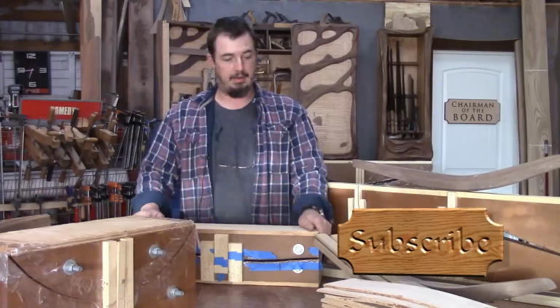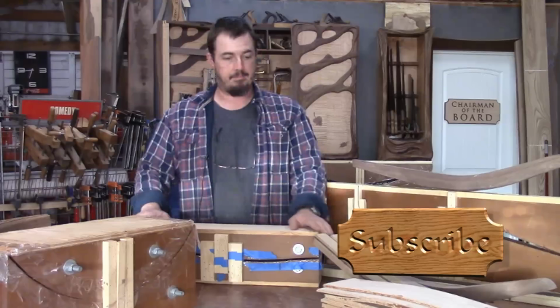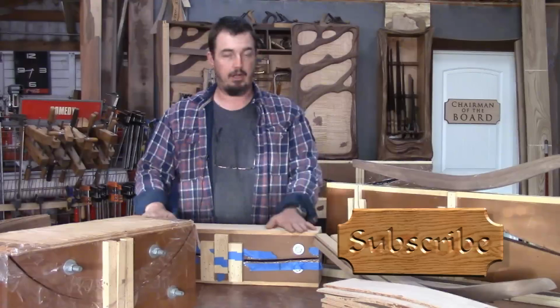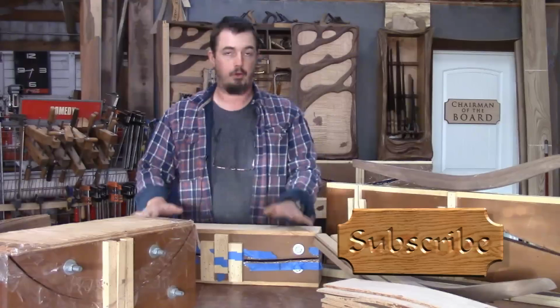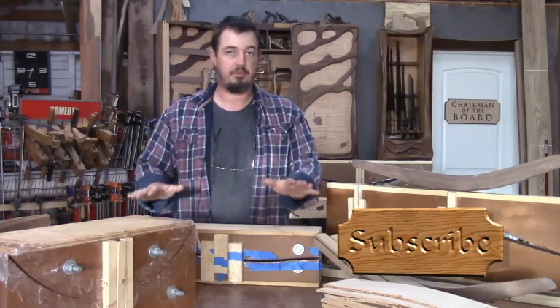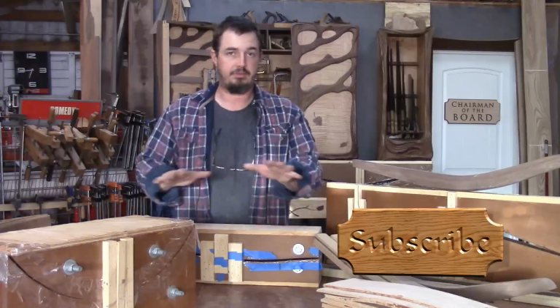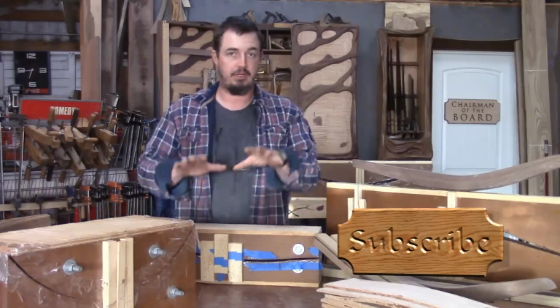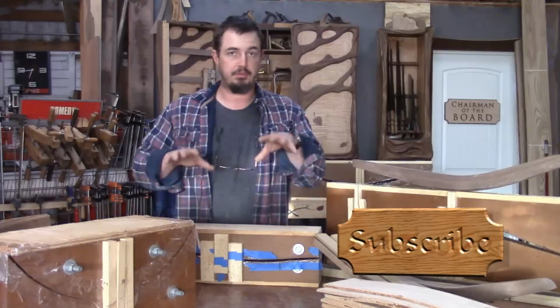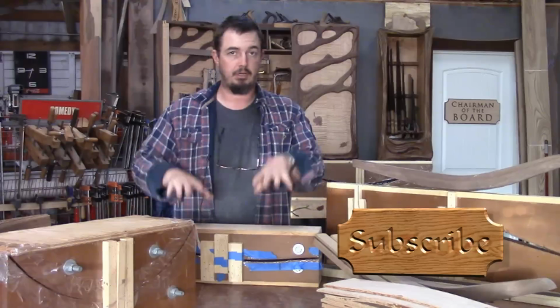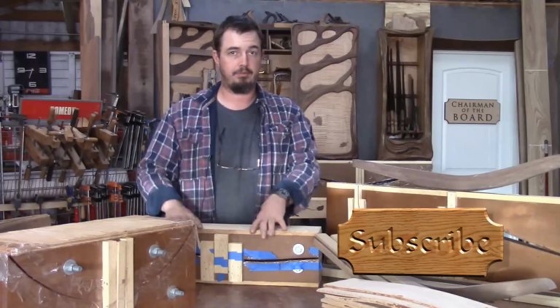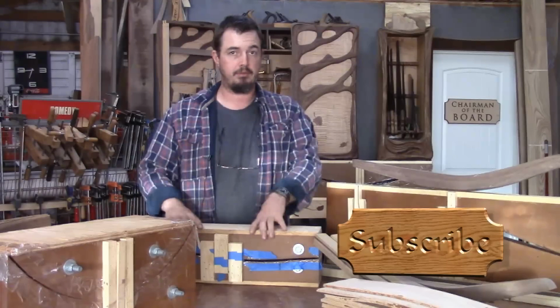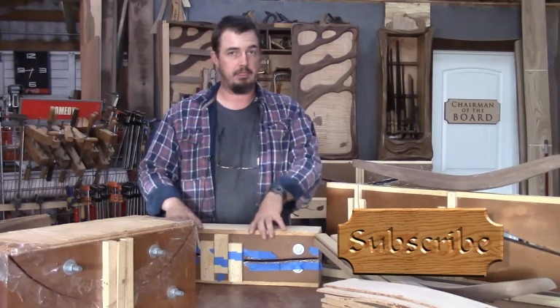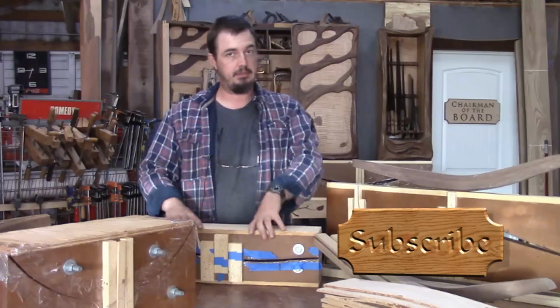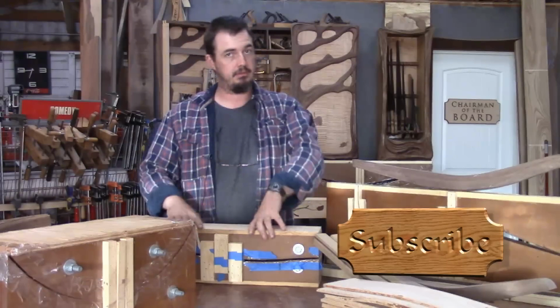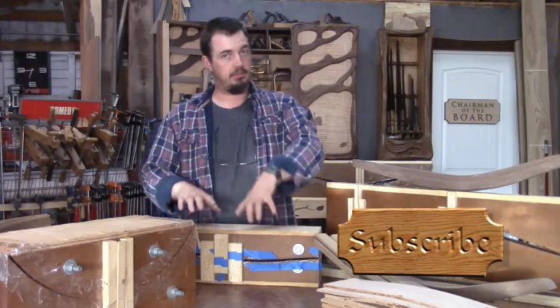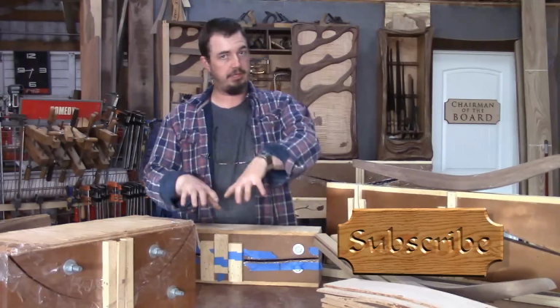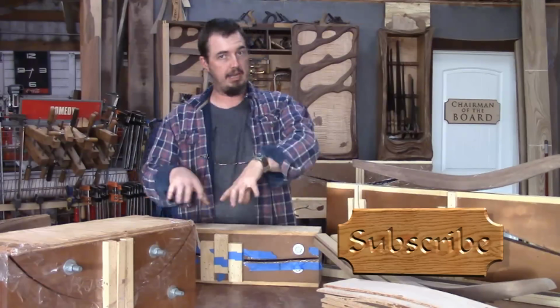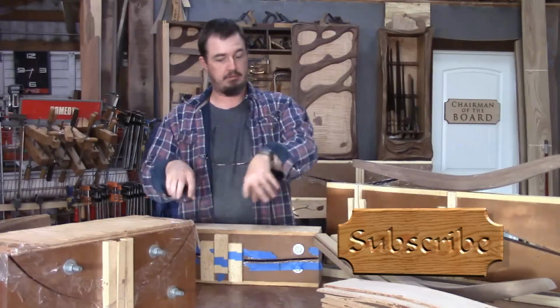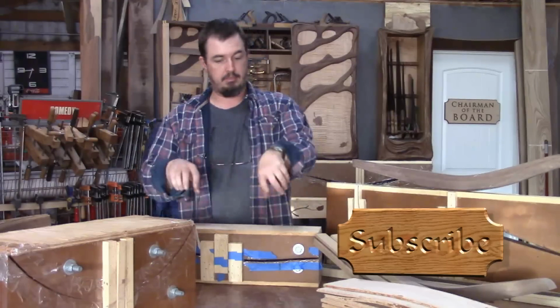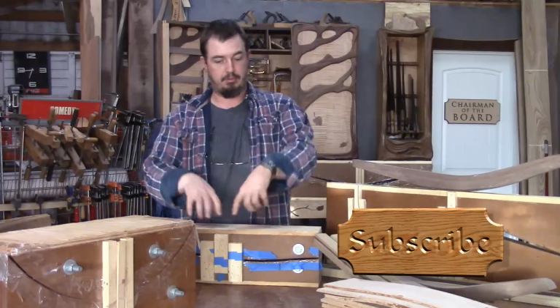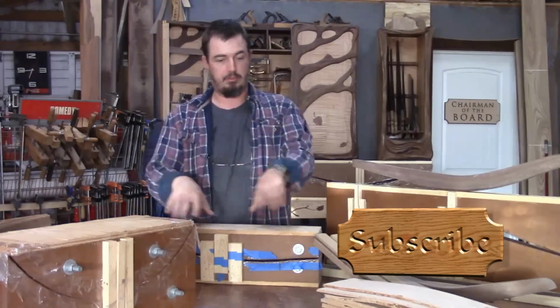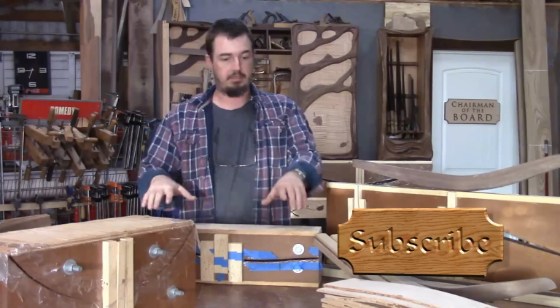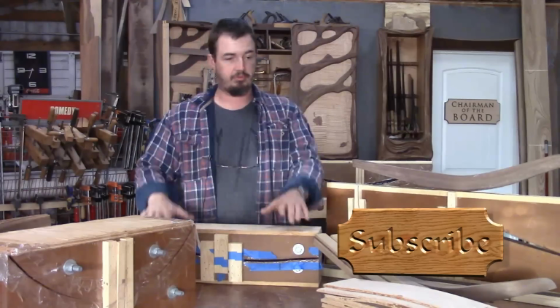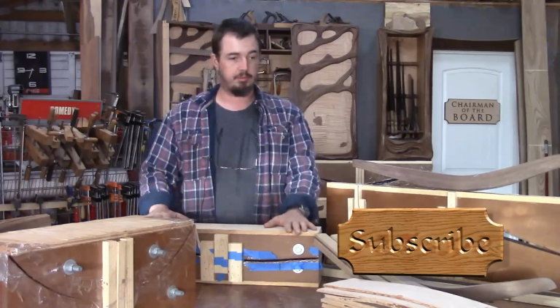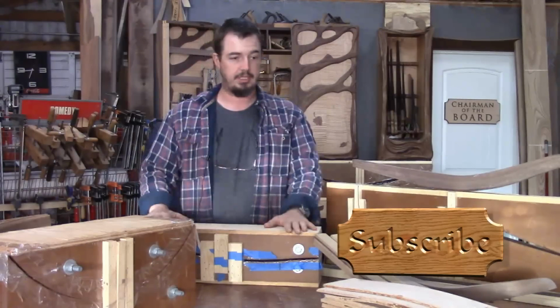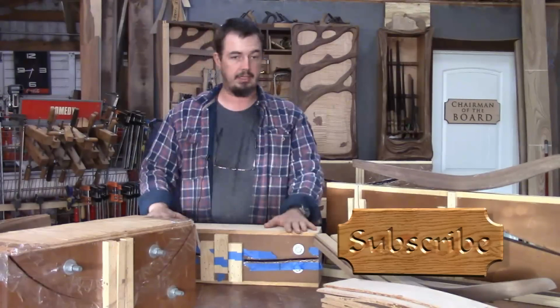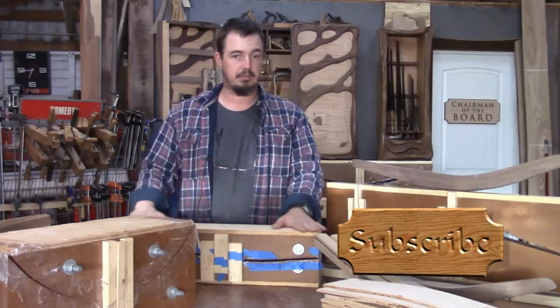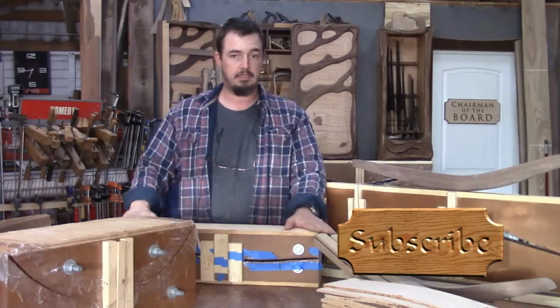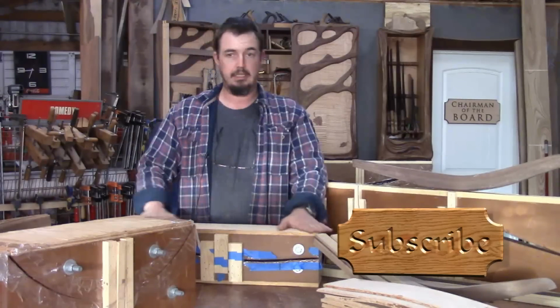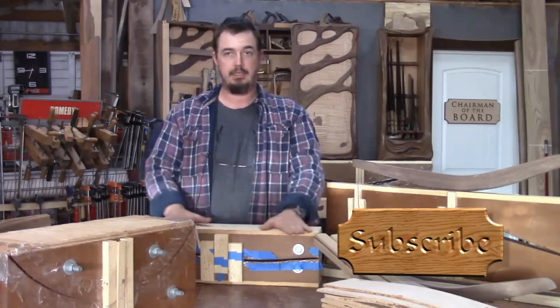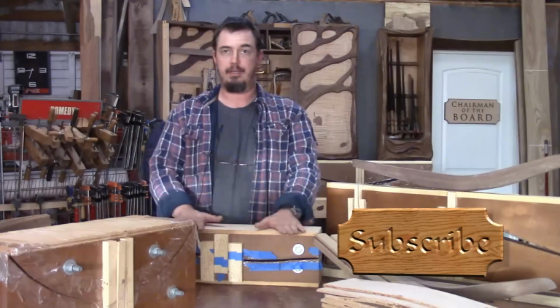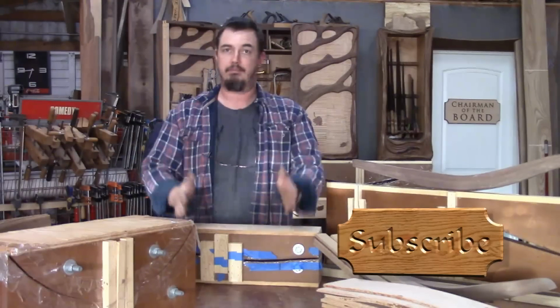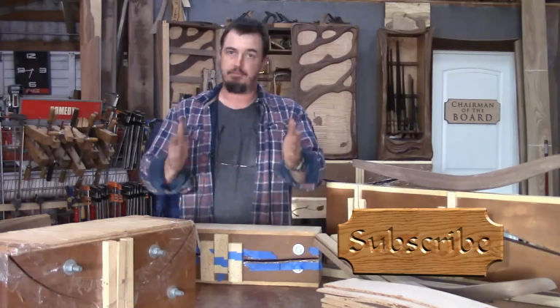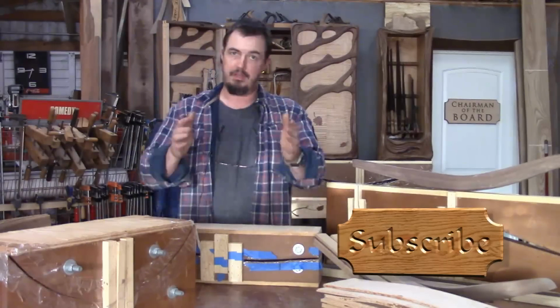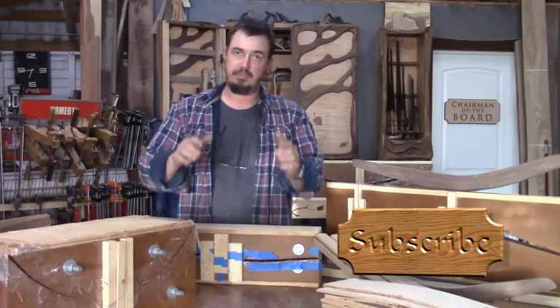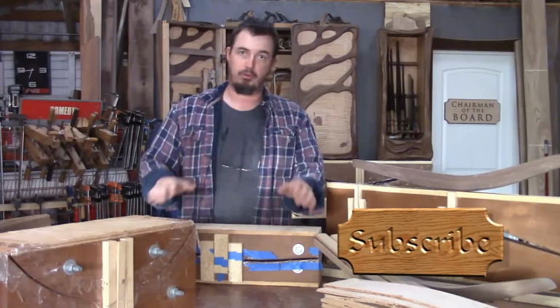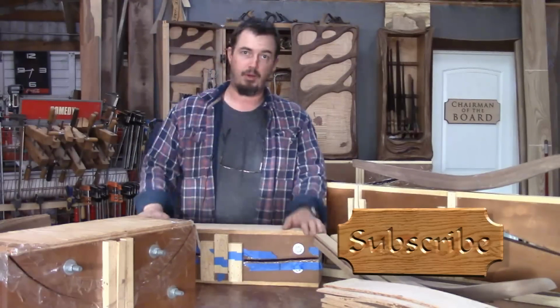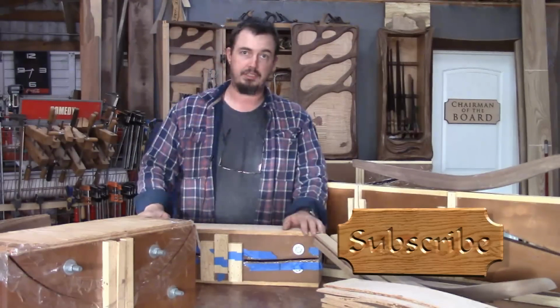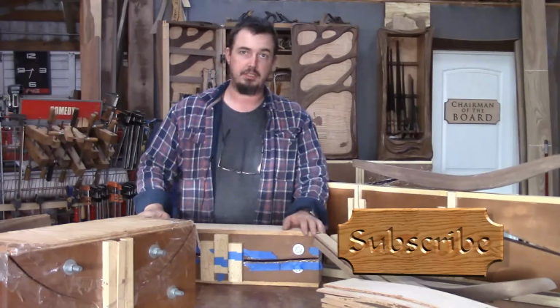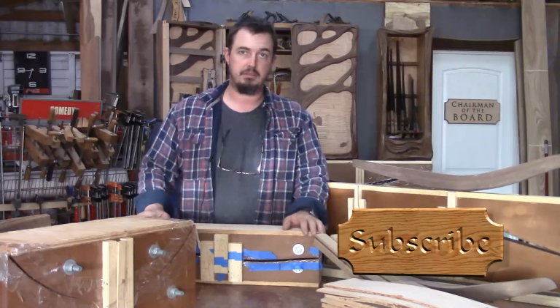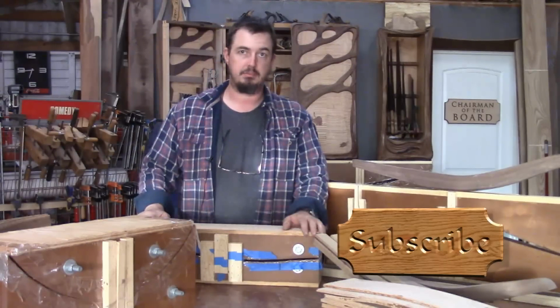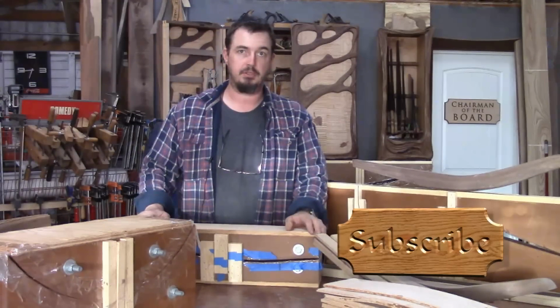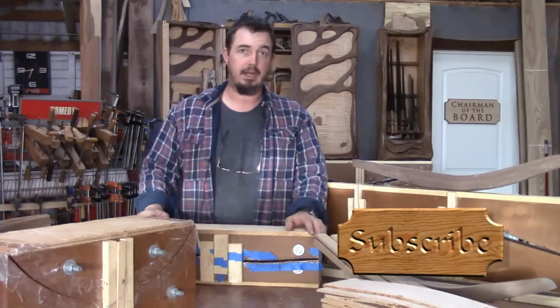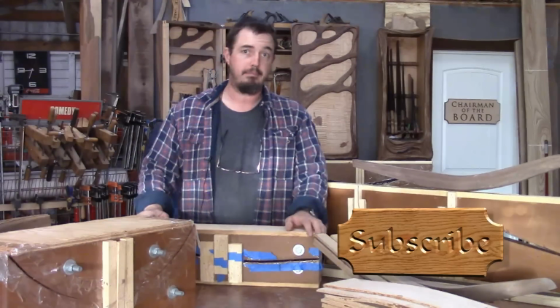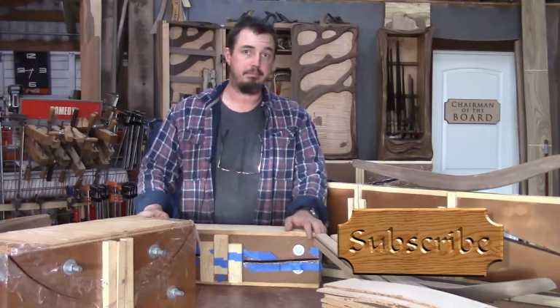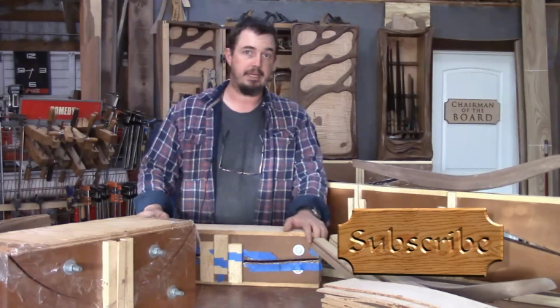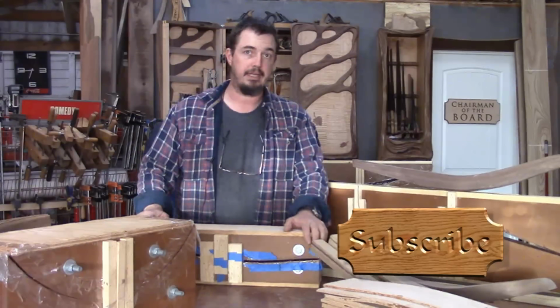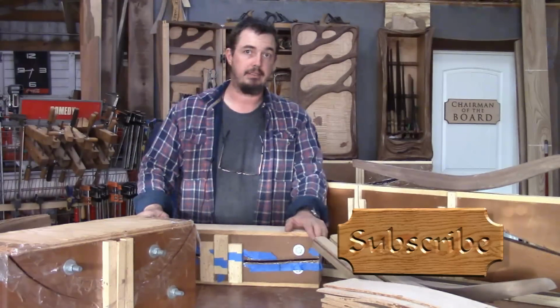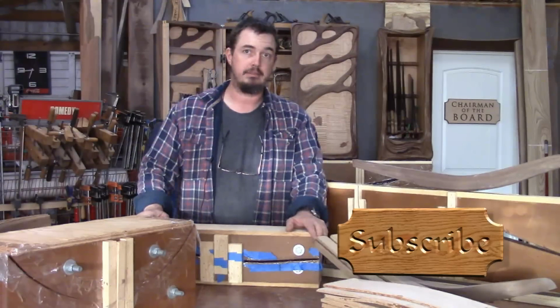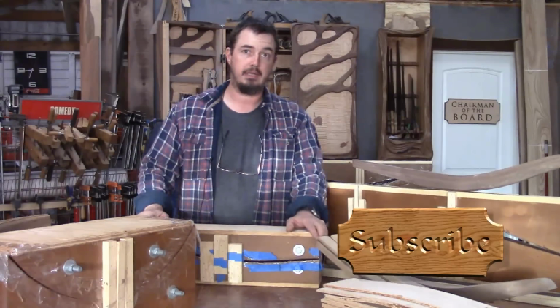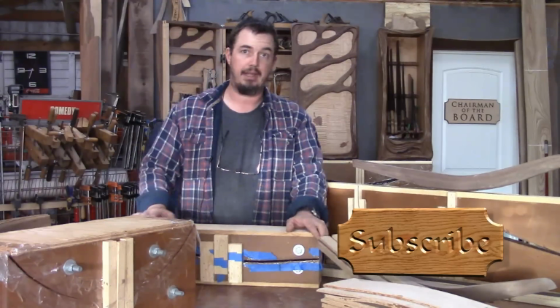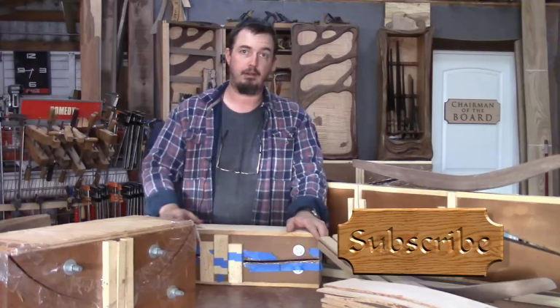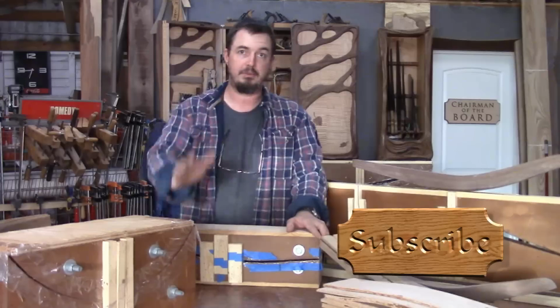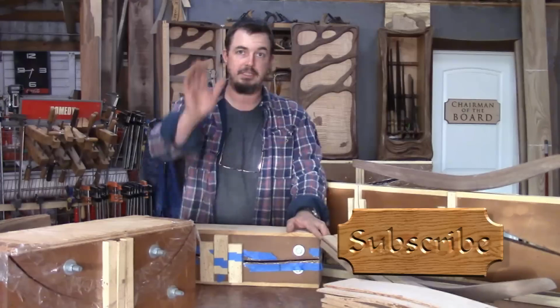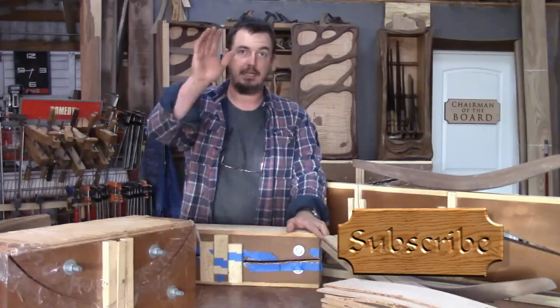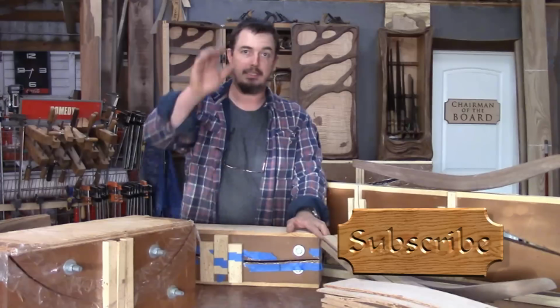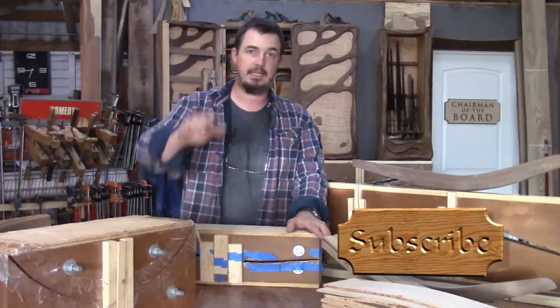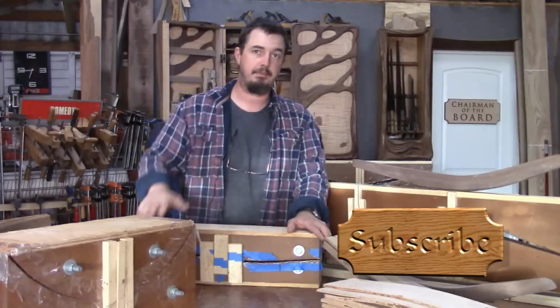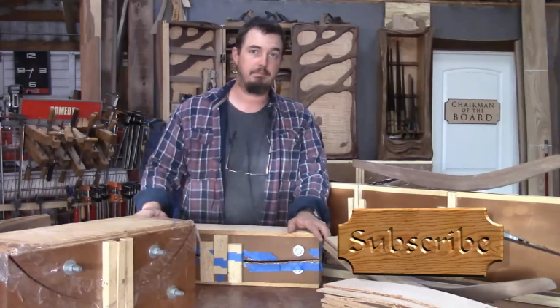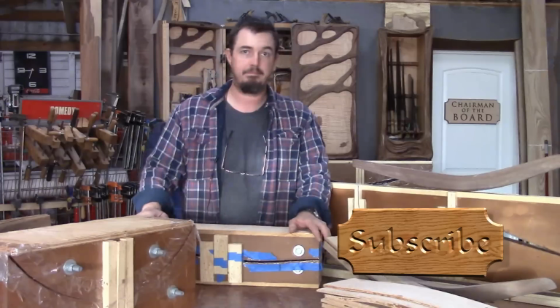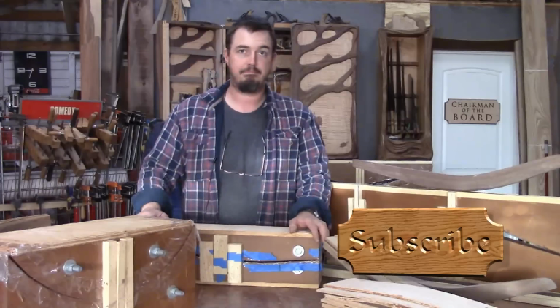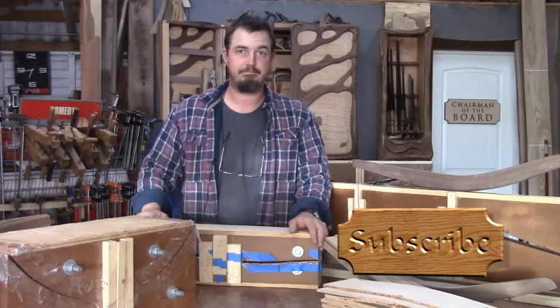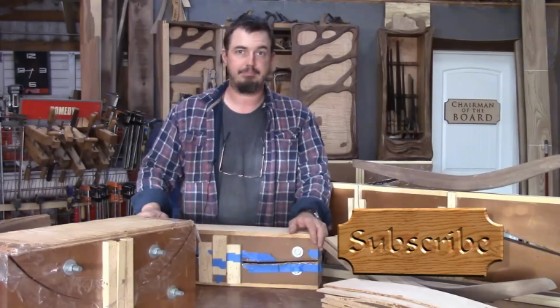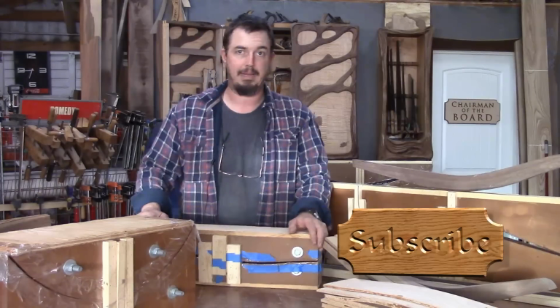I hope this video was helpful in learning how to put one of these forms together. Thanks for watching, subscribe, and I hope to see you guys again. Bye.